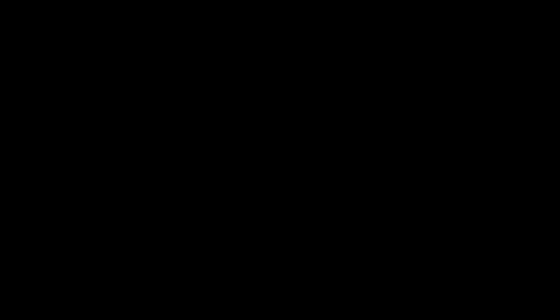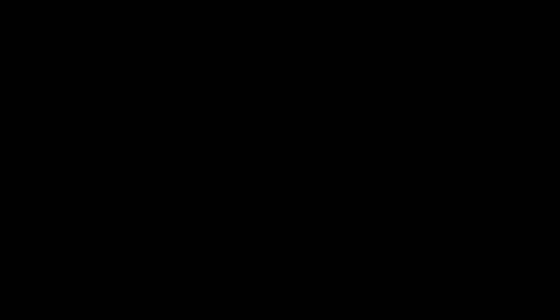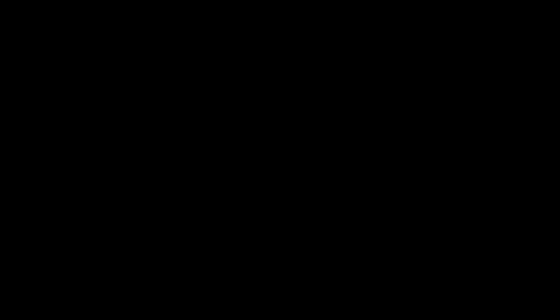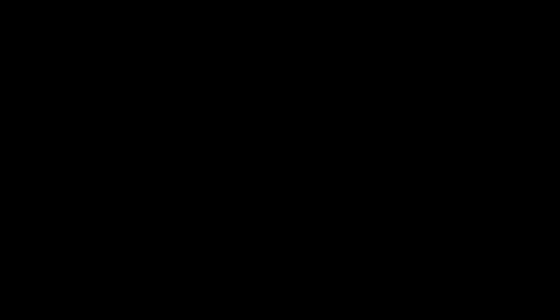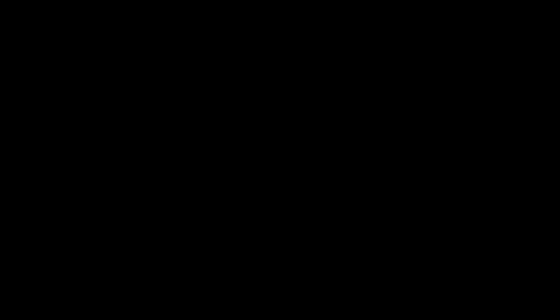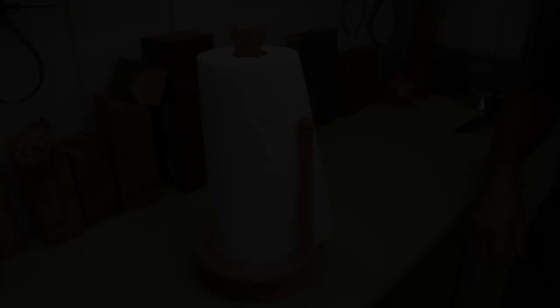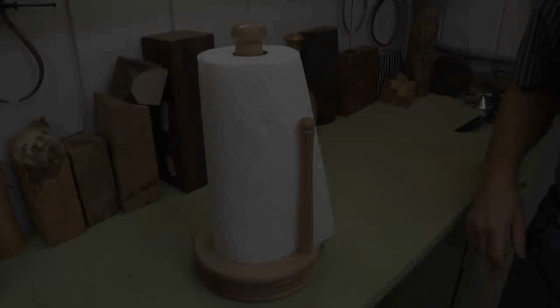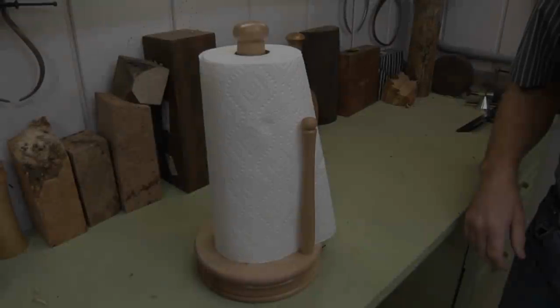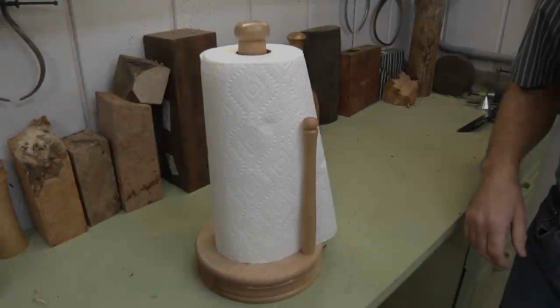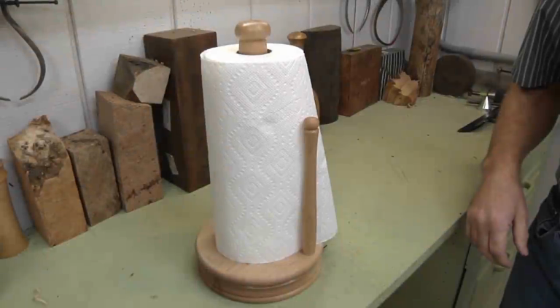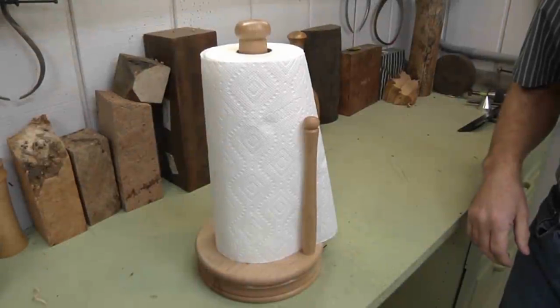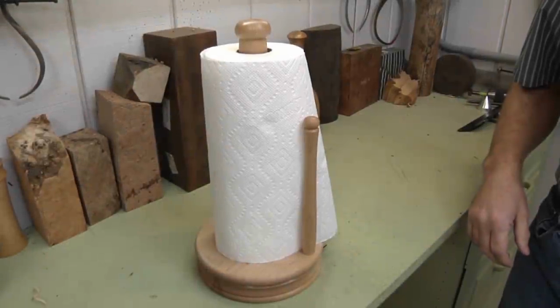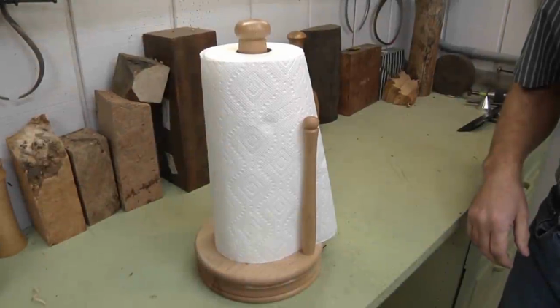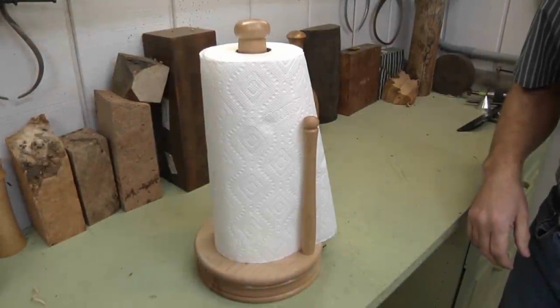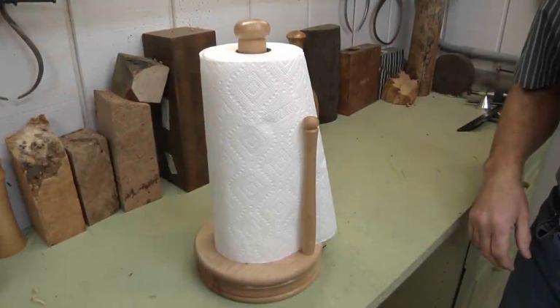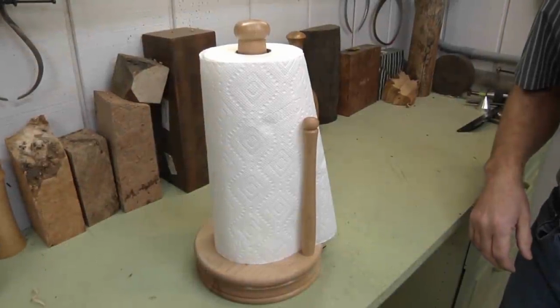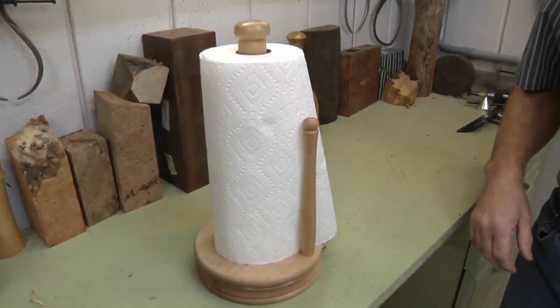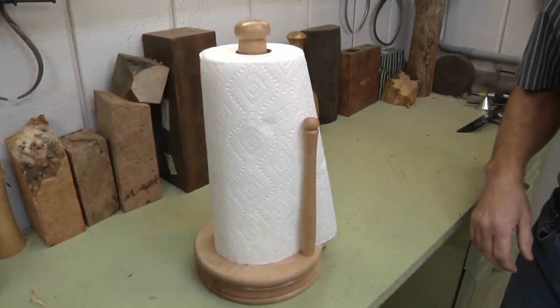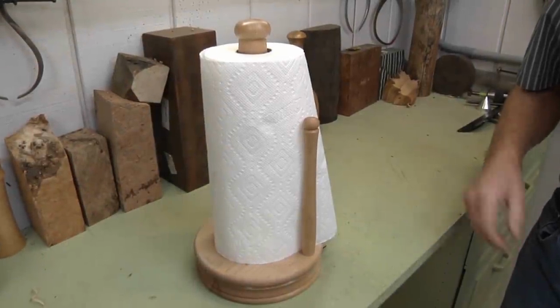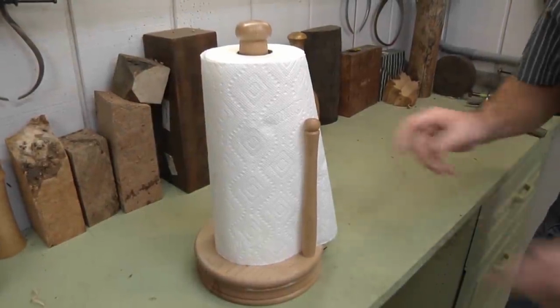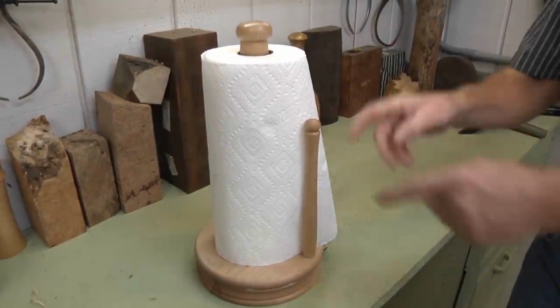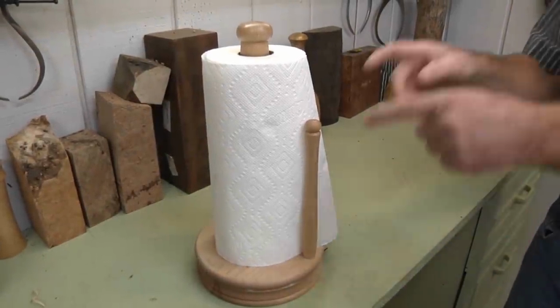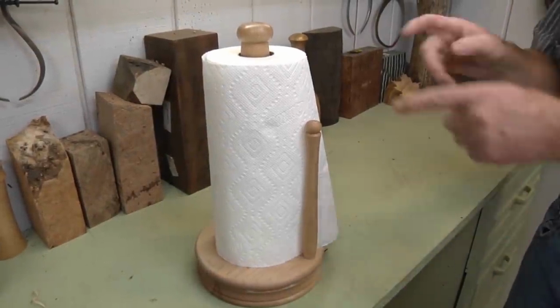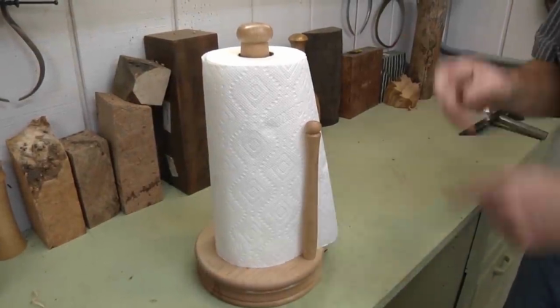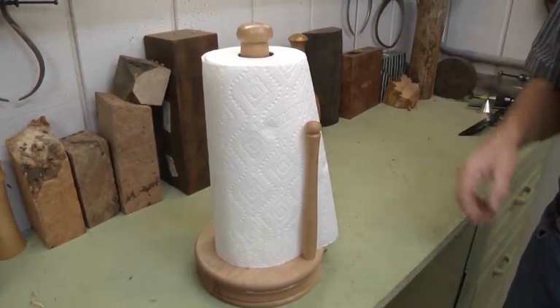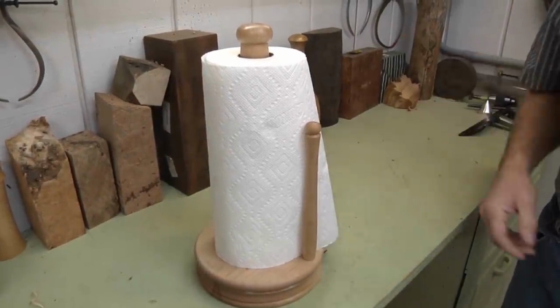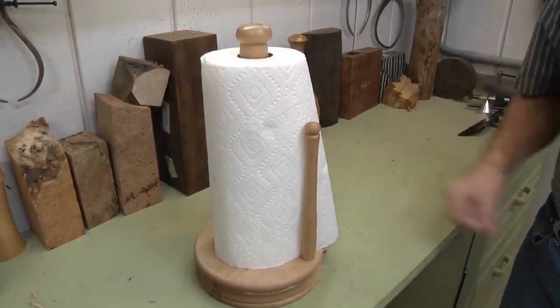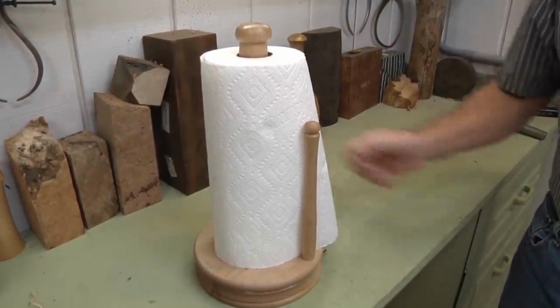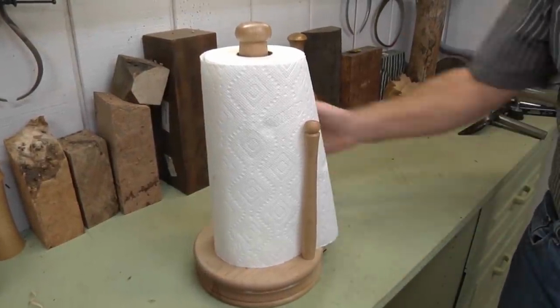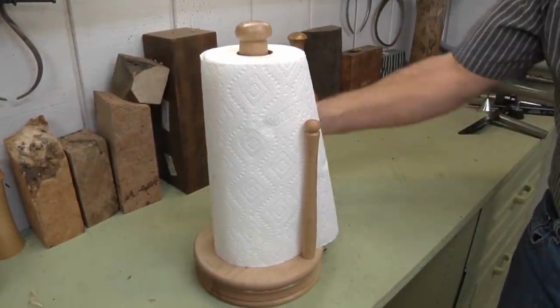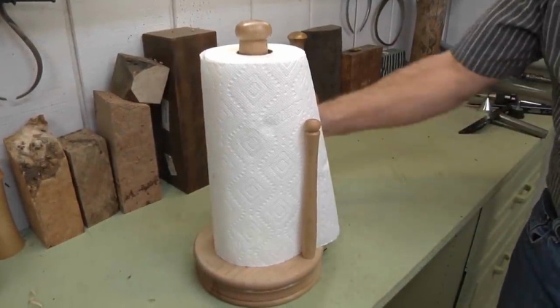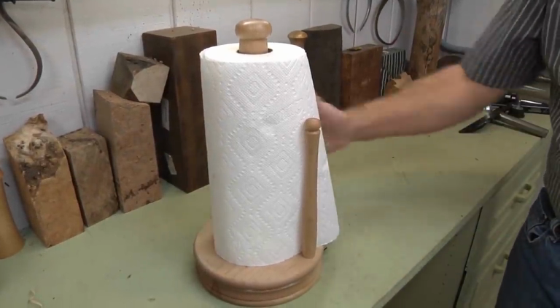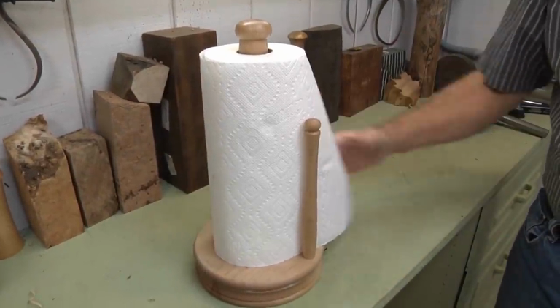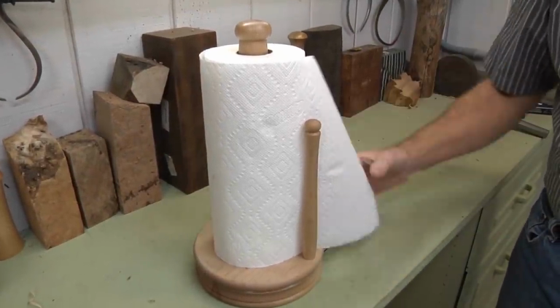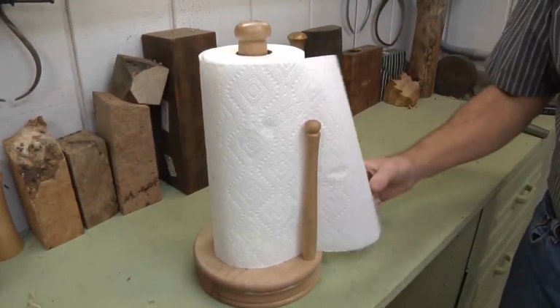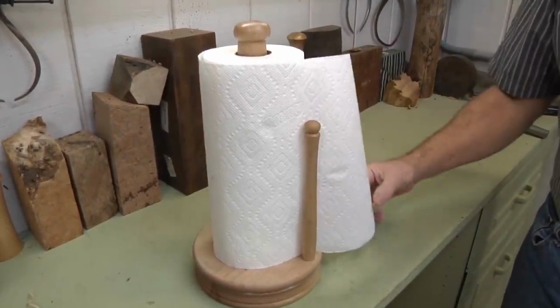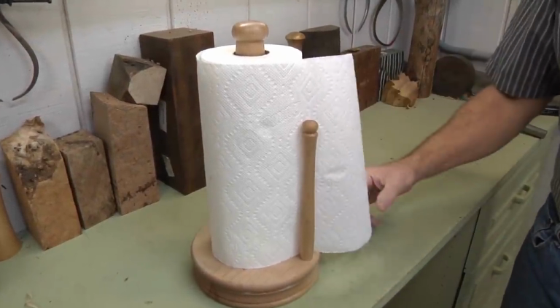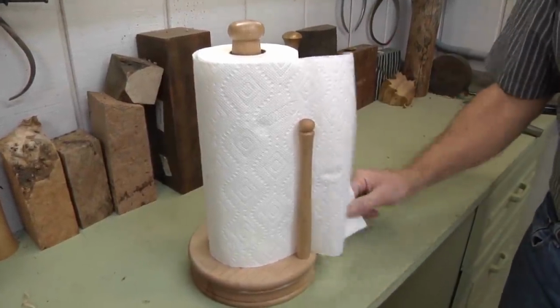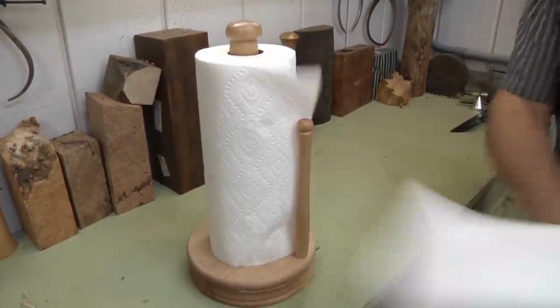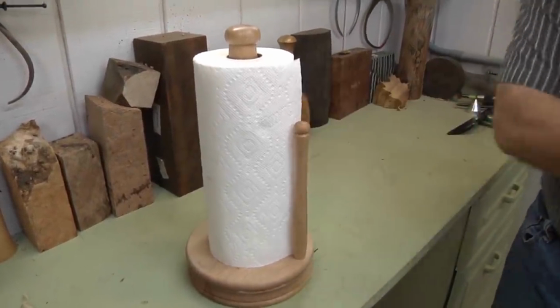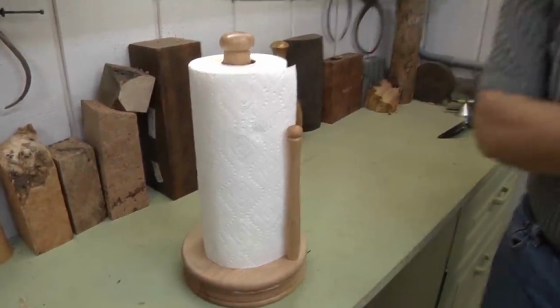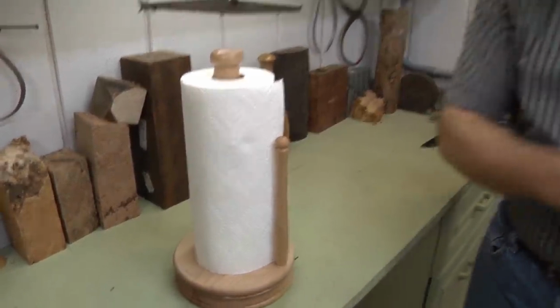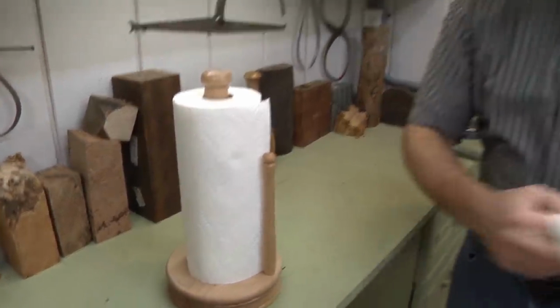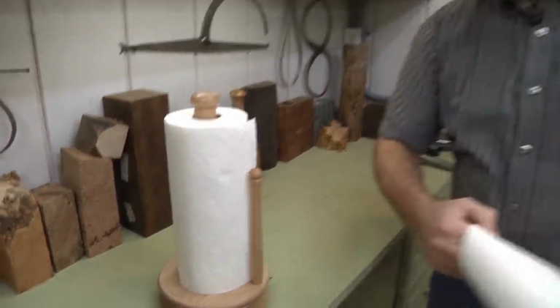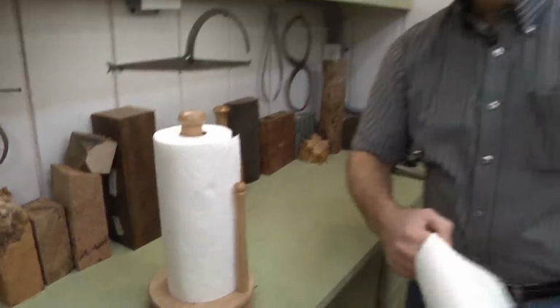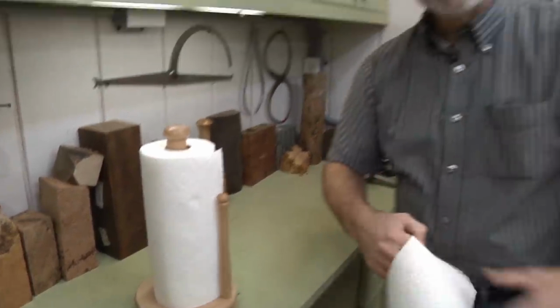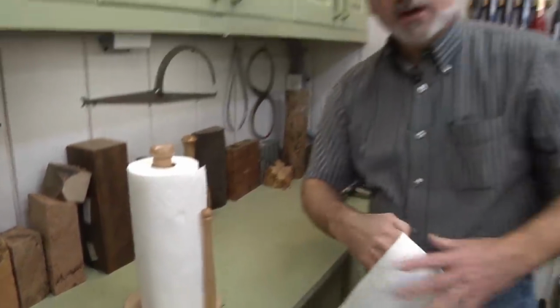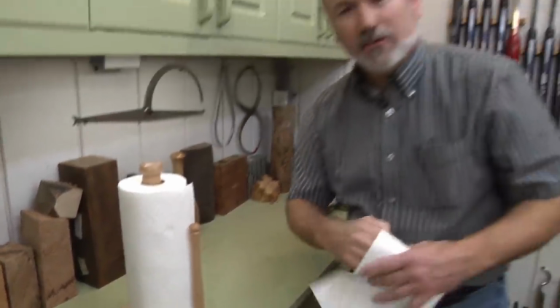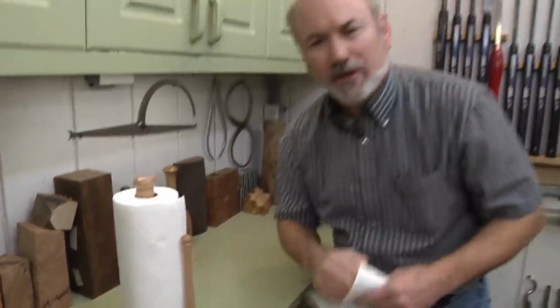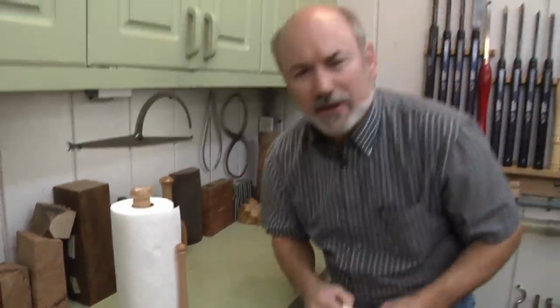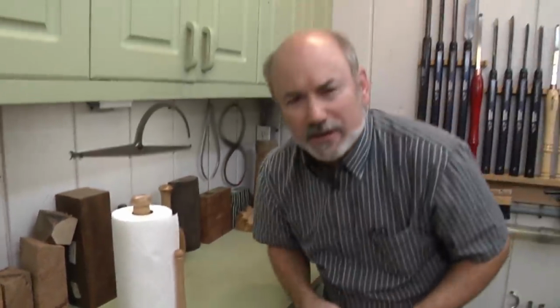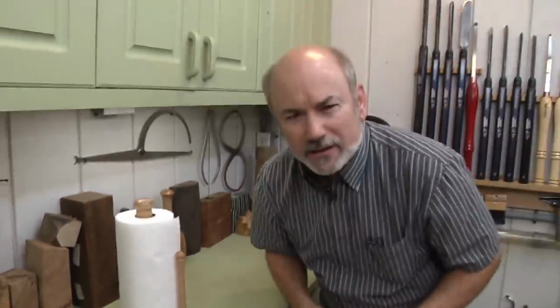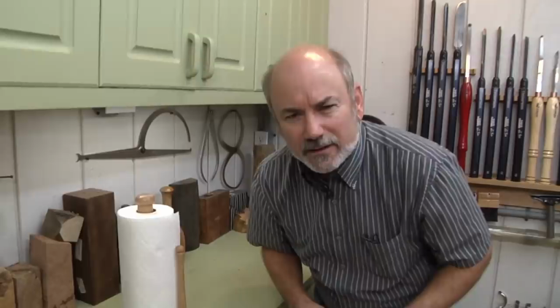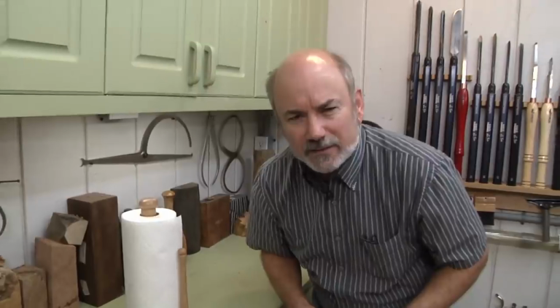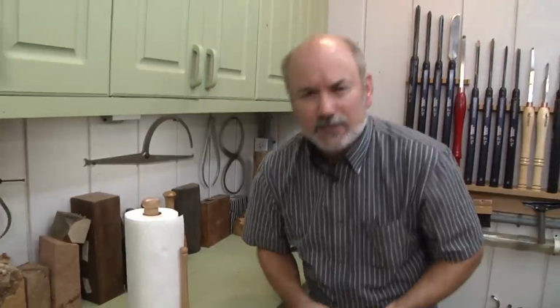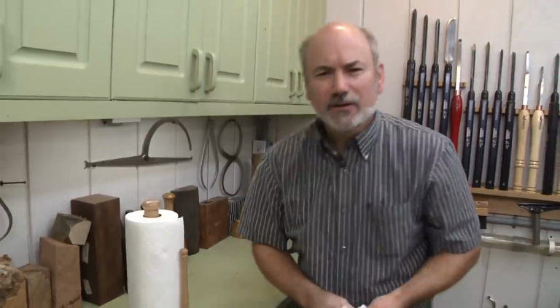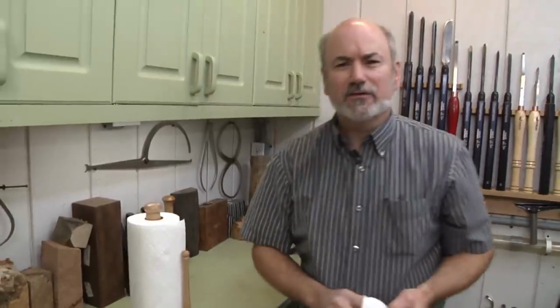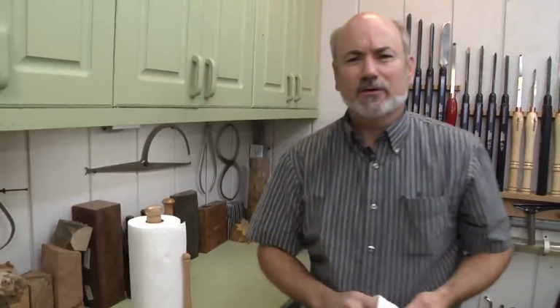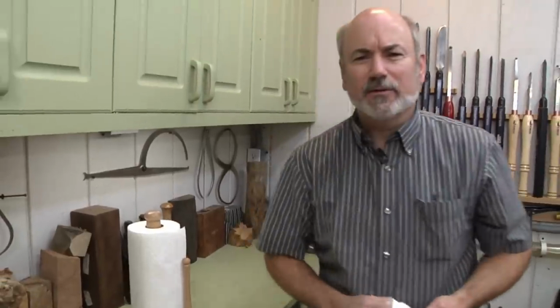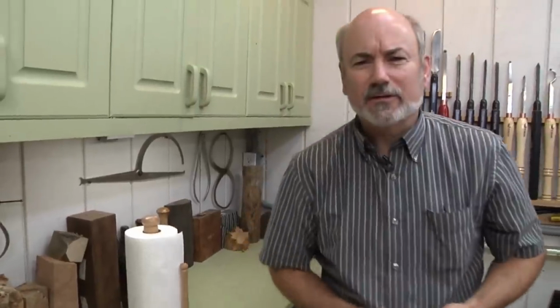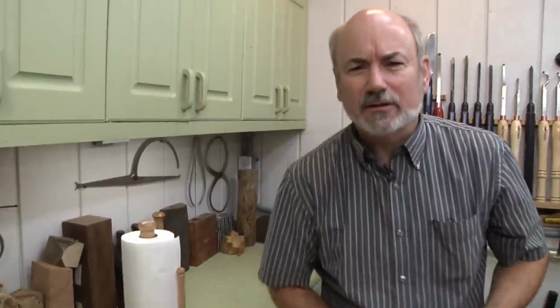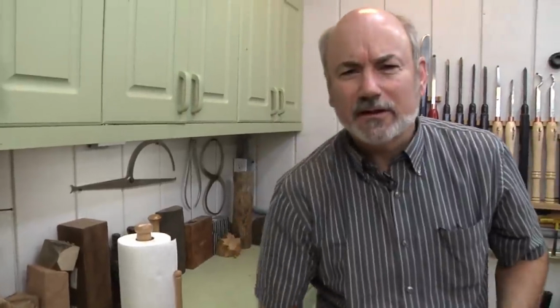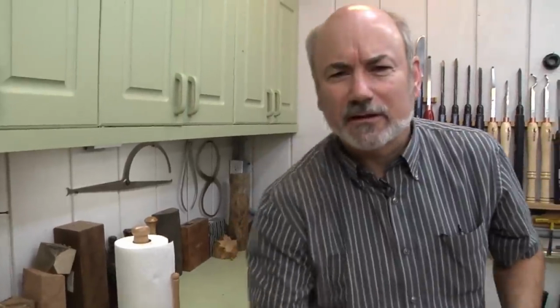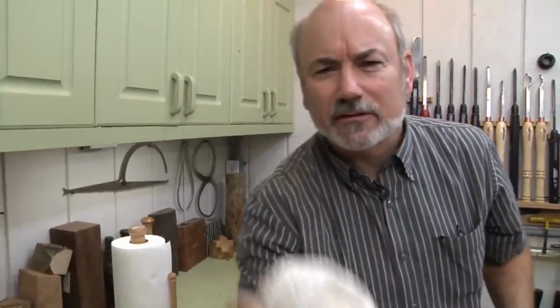Today on woodturning we're going to be making a great paper towel holder.